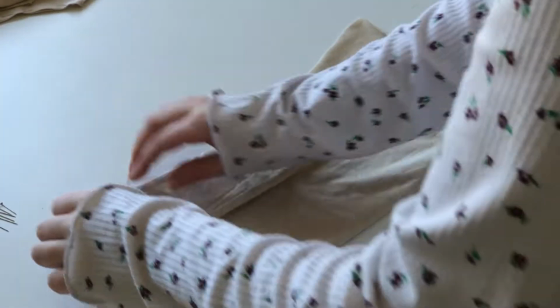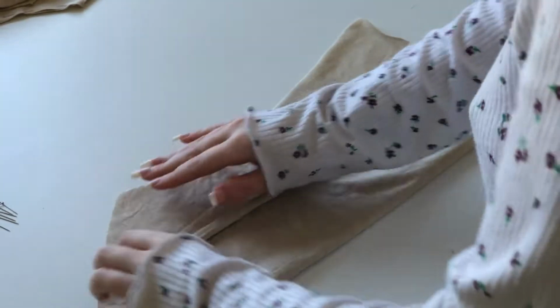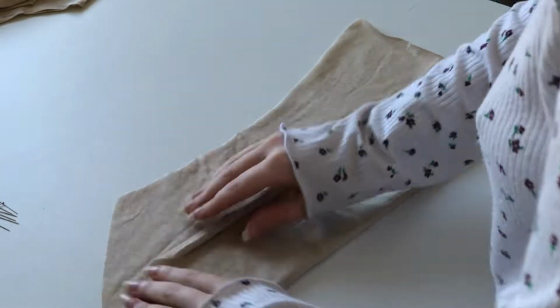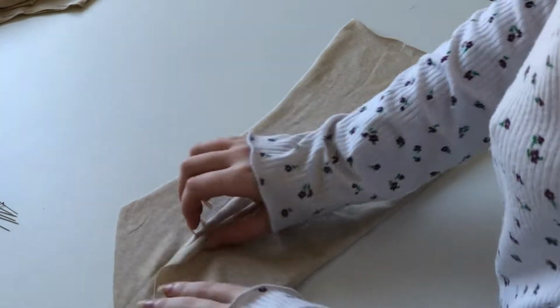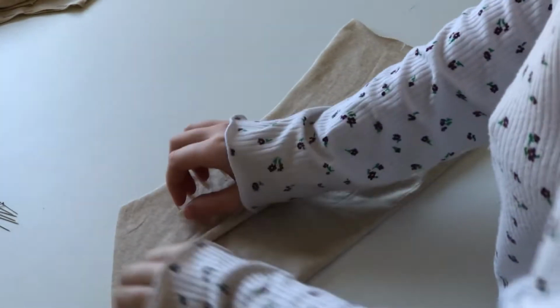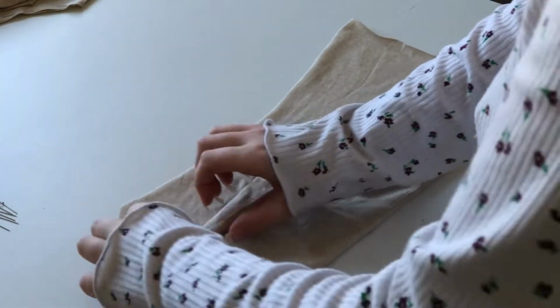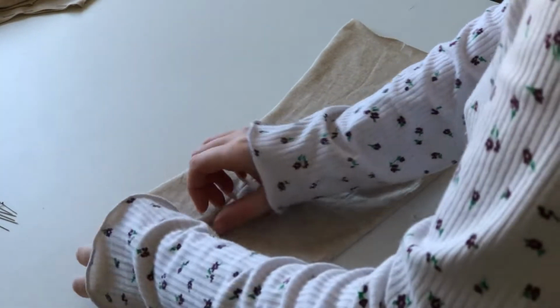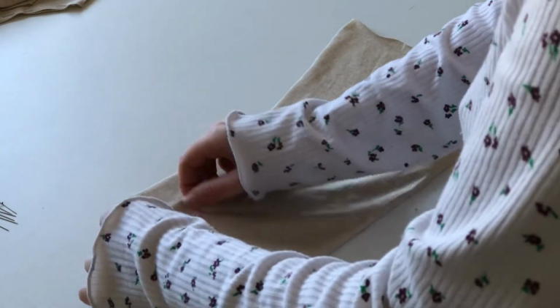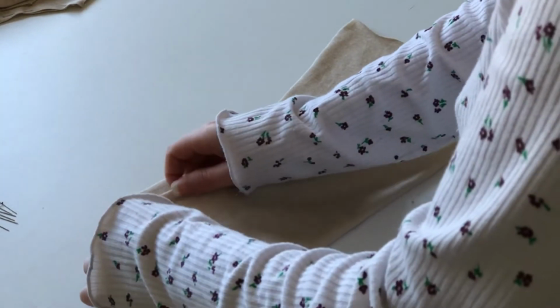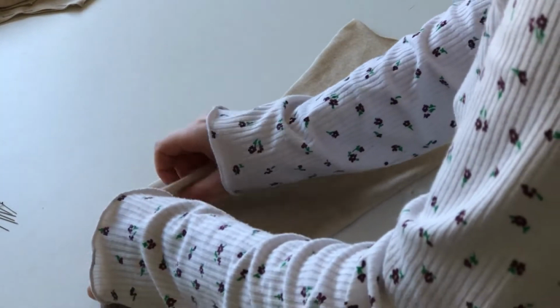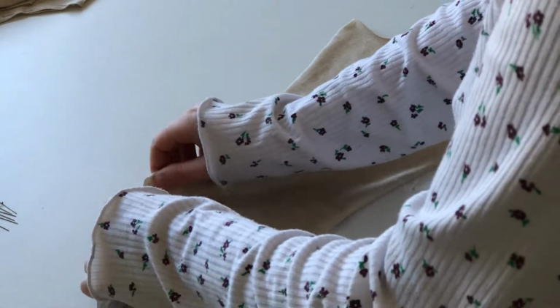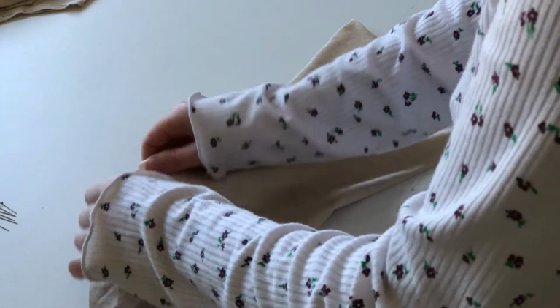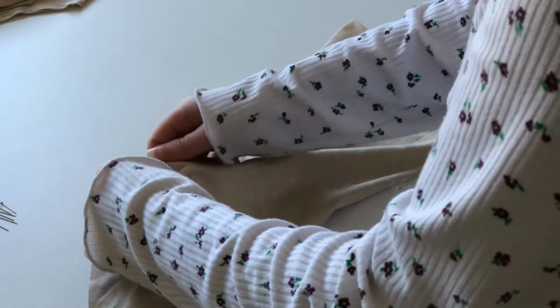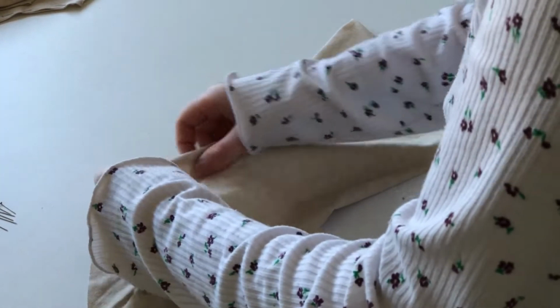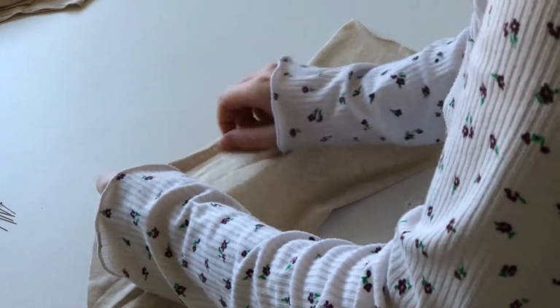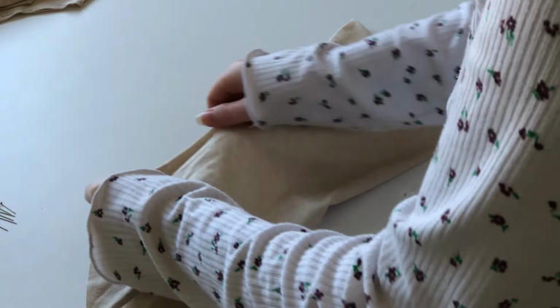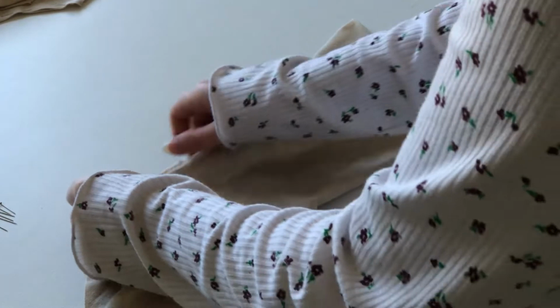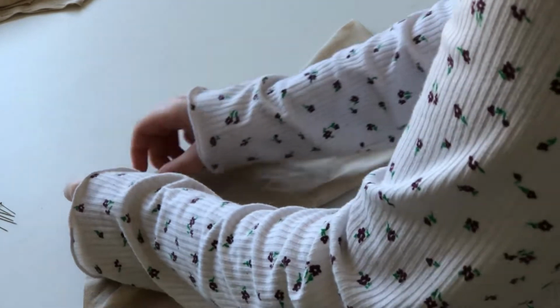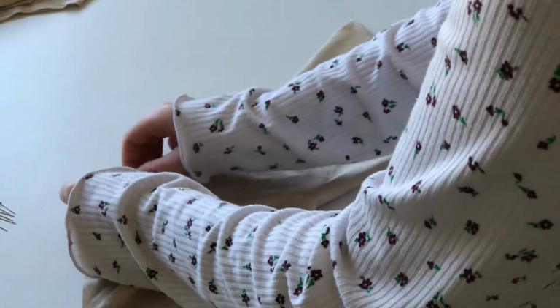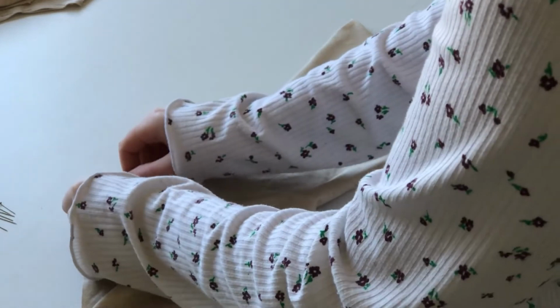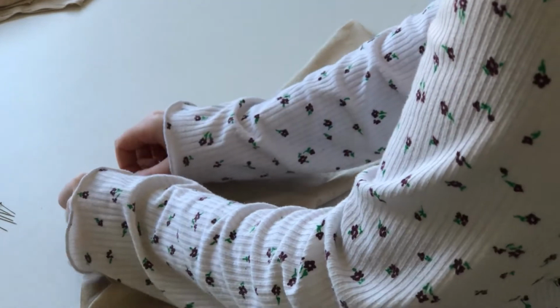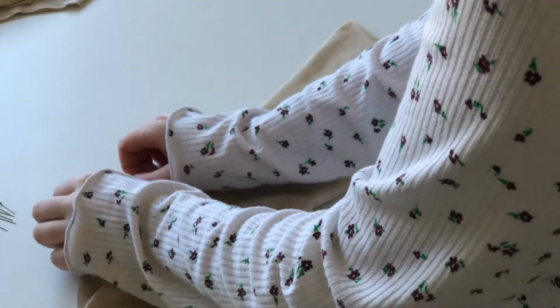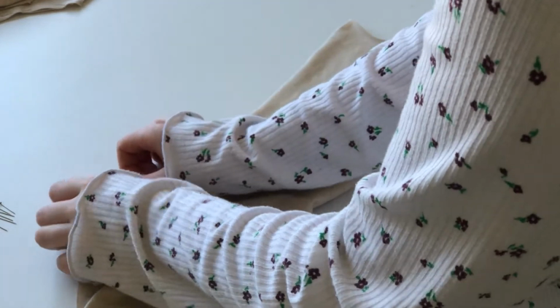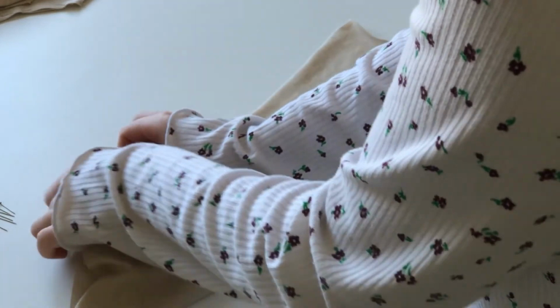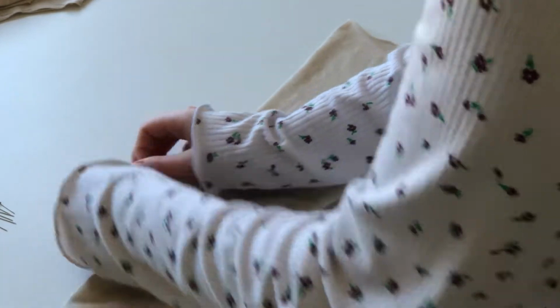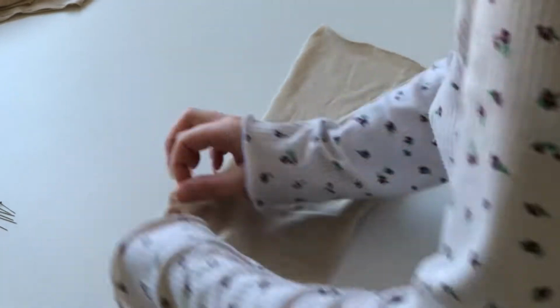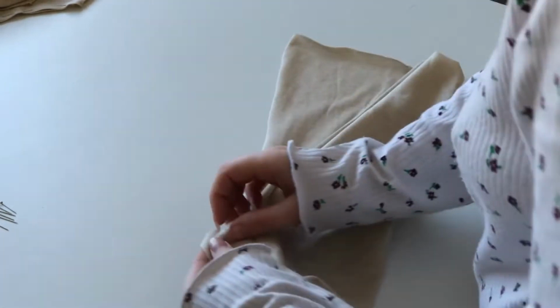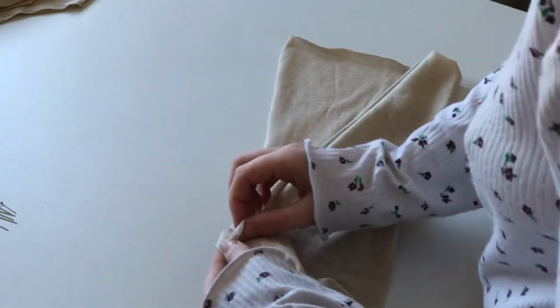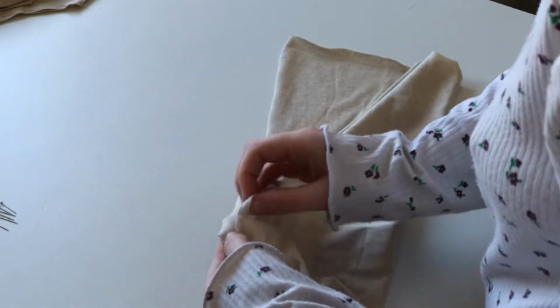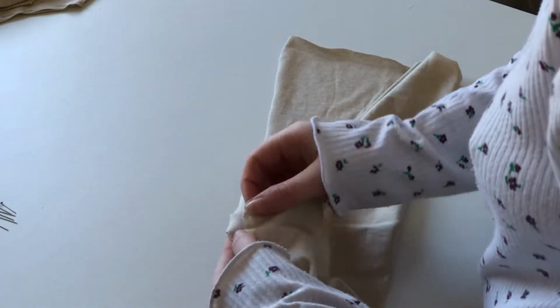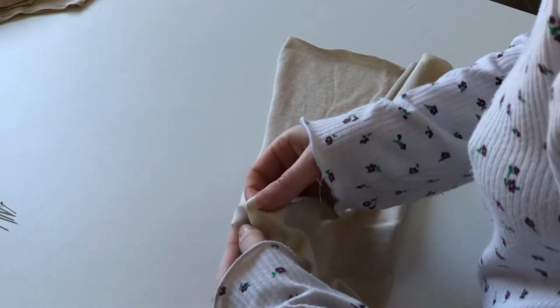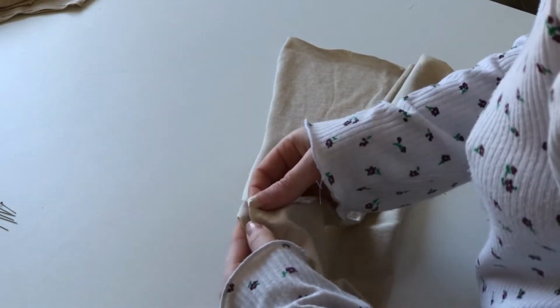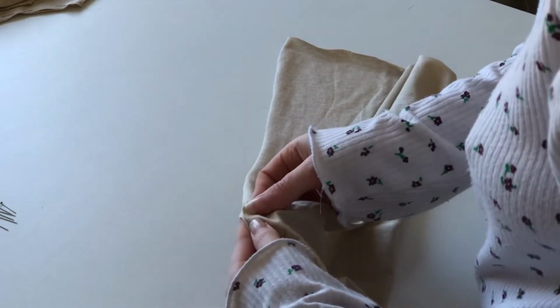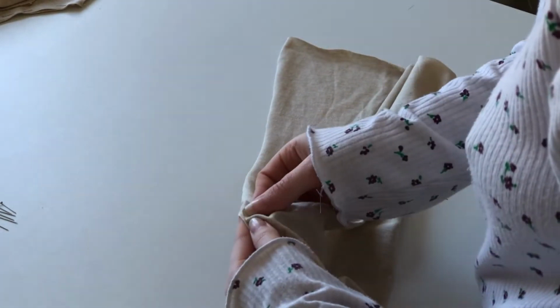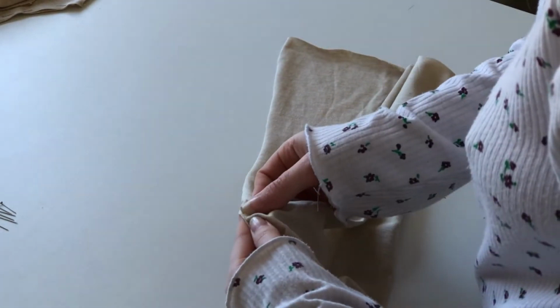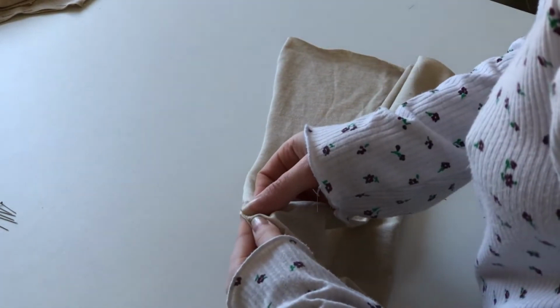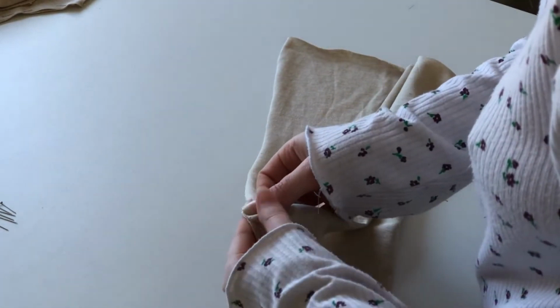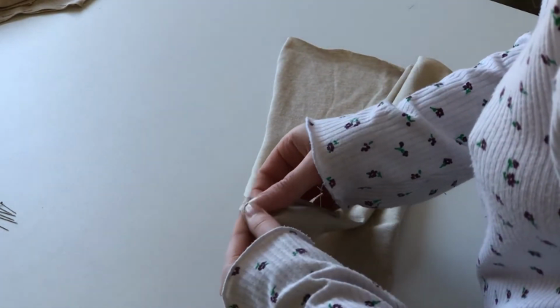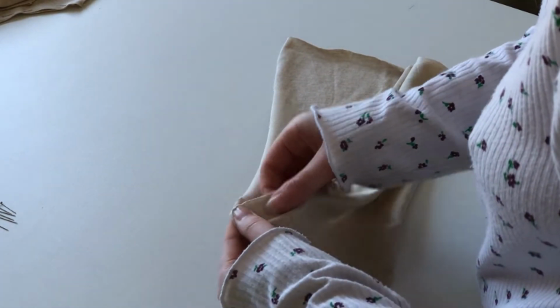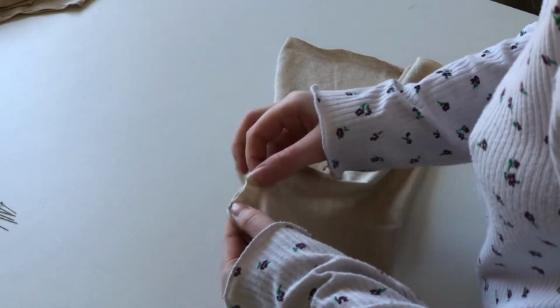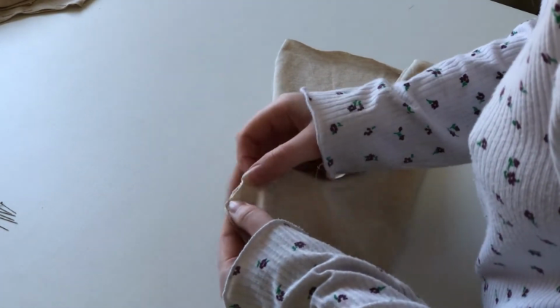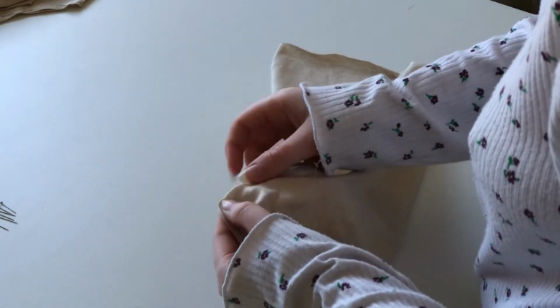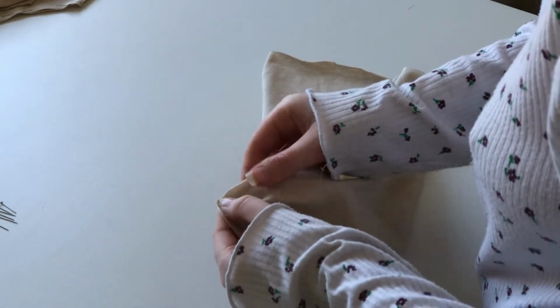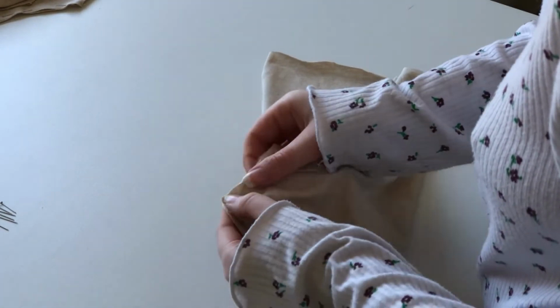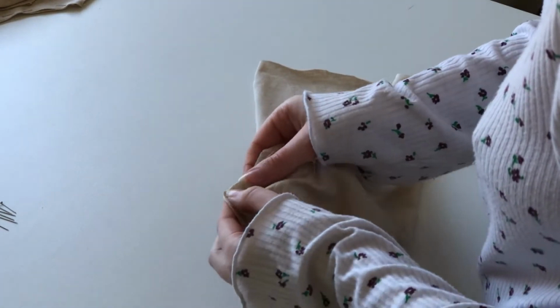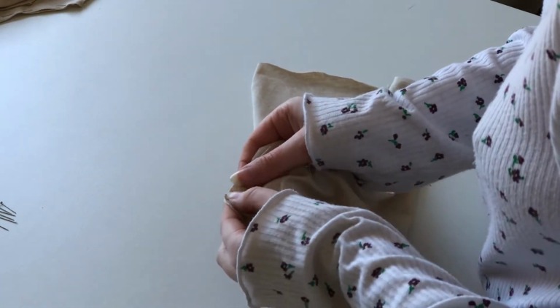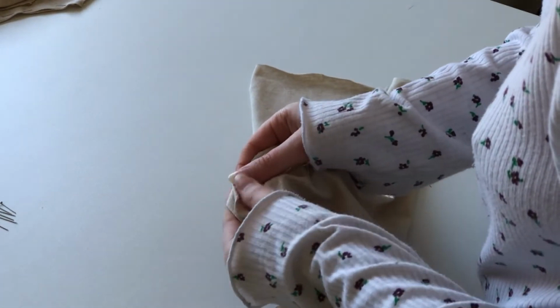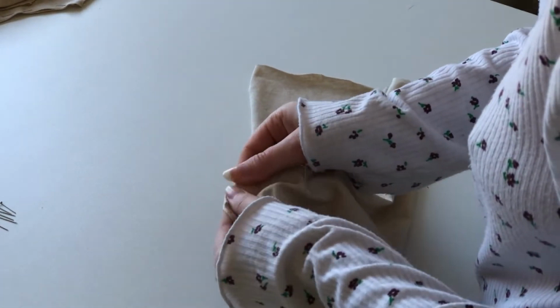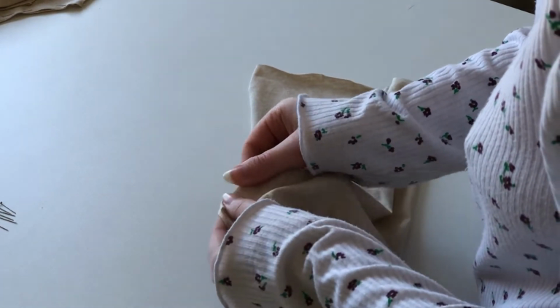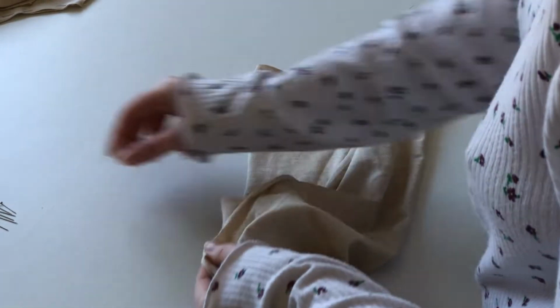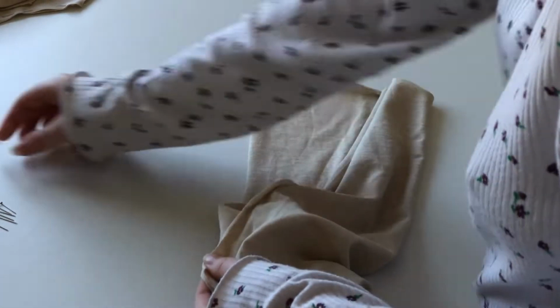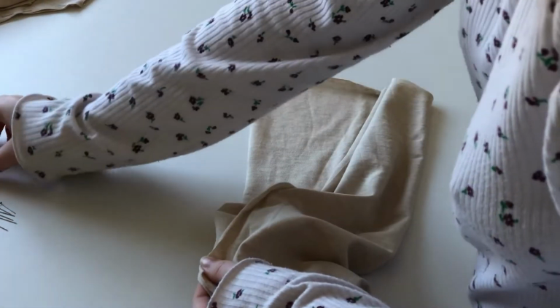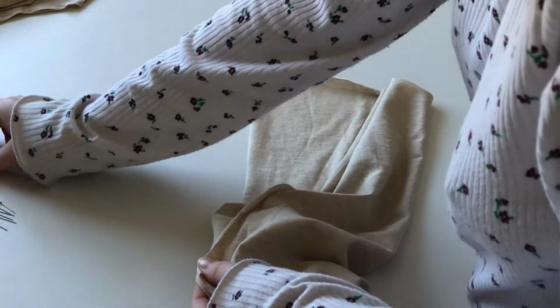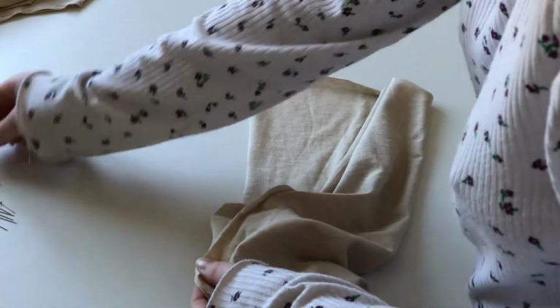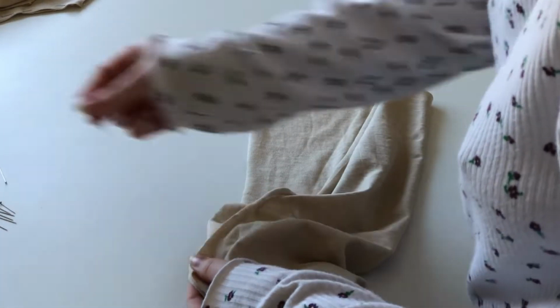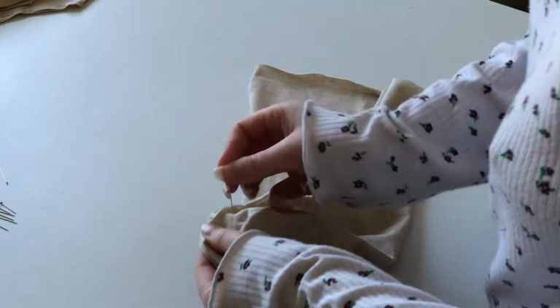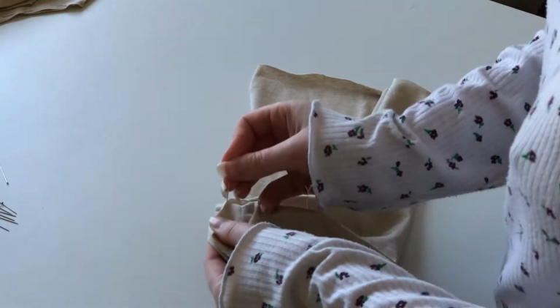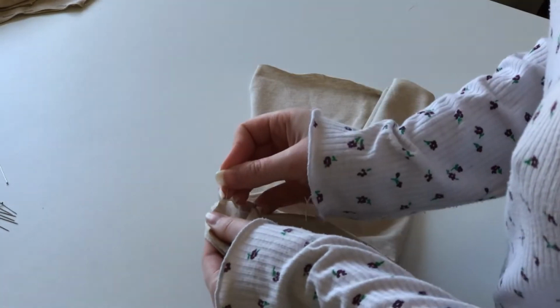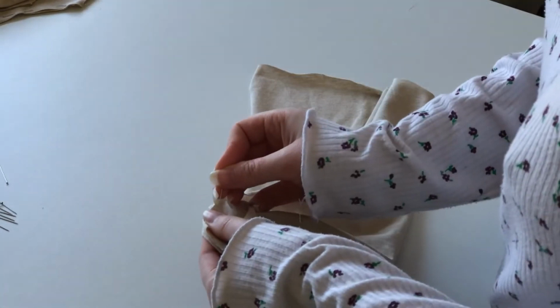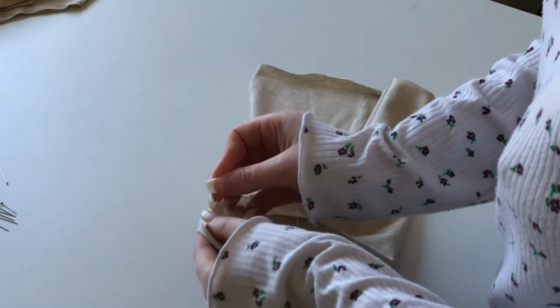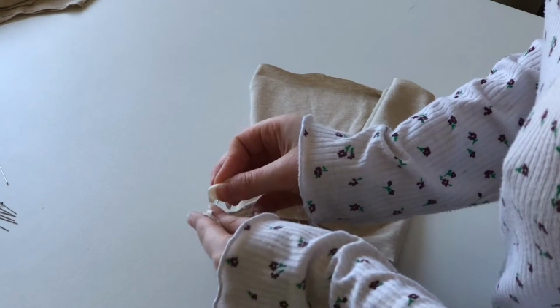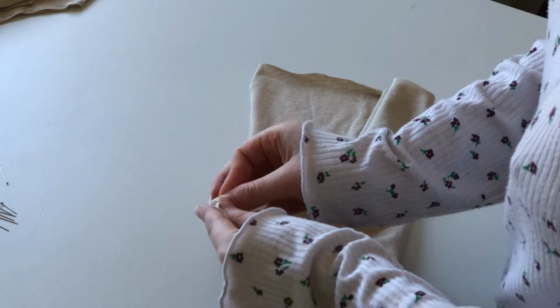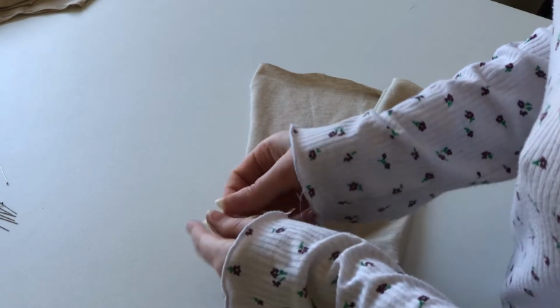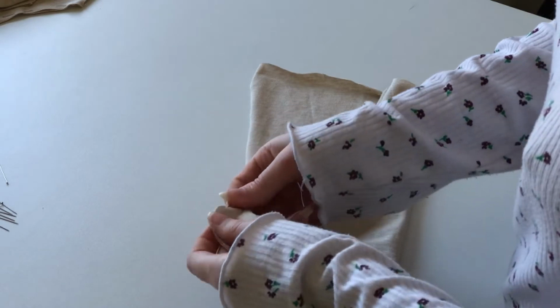For this step, all you have to do is fold your sleeve making sure the good side is facing, and sew down the side line and overlock it with a serger or zigzag stitch.